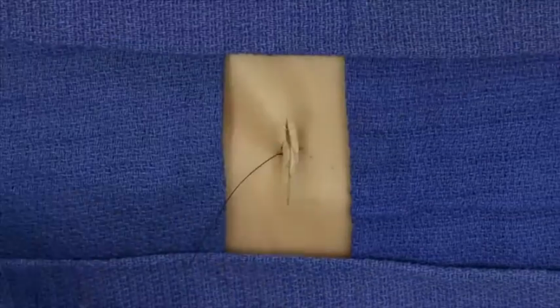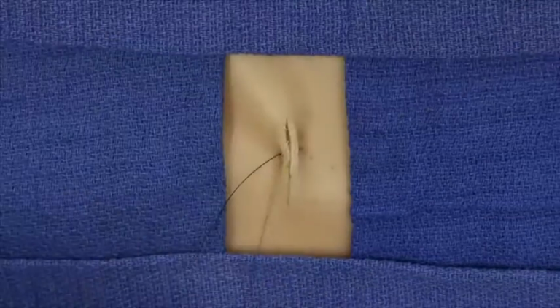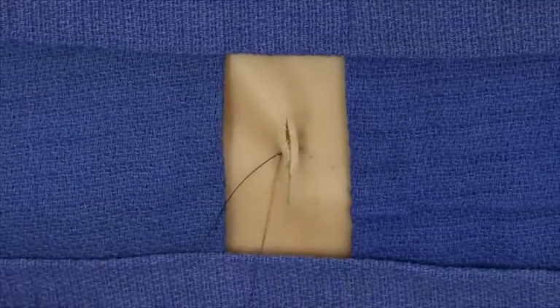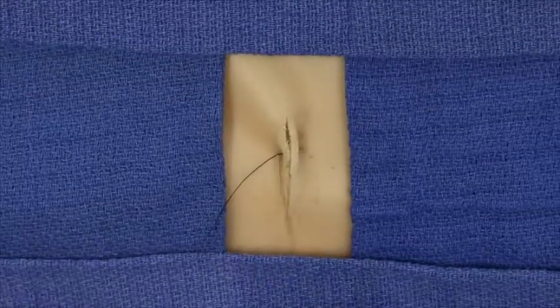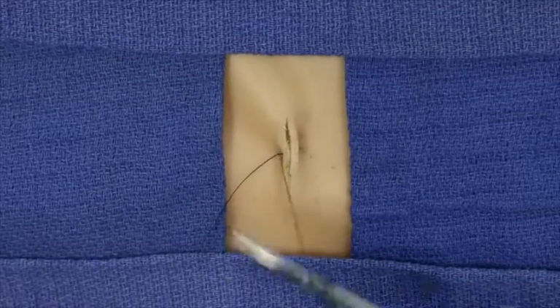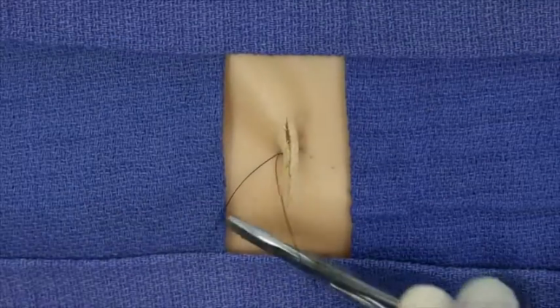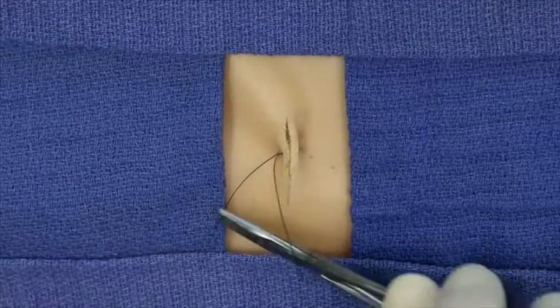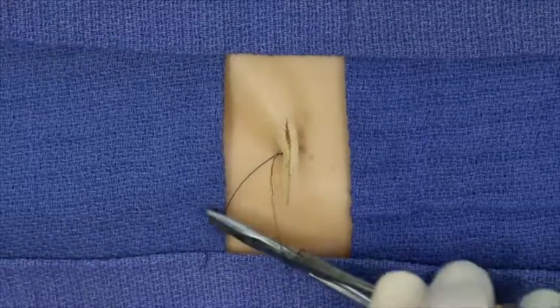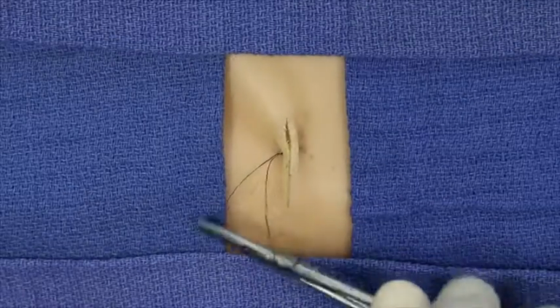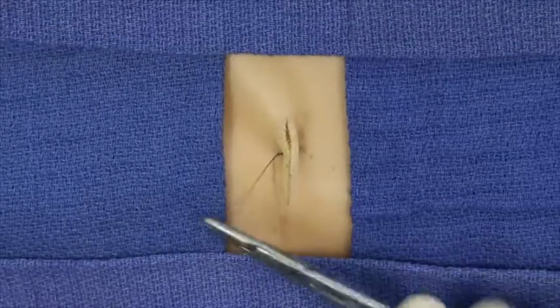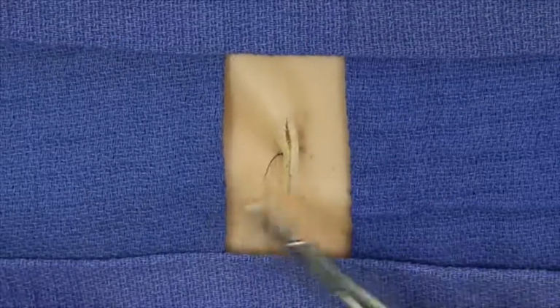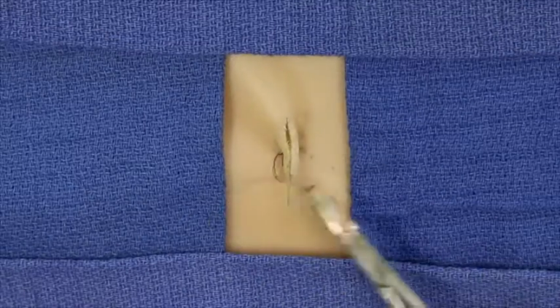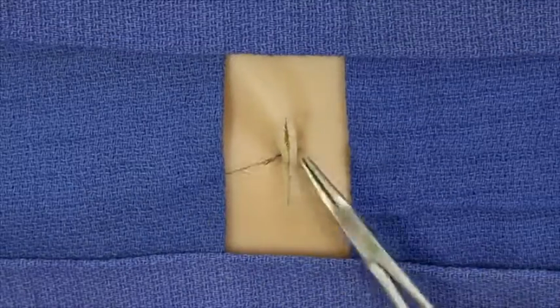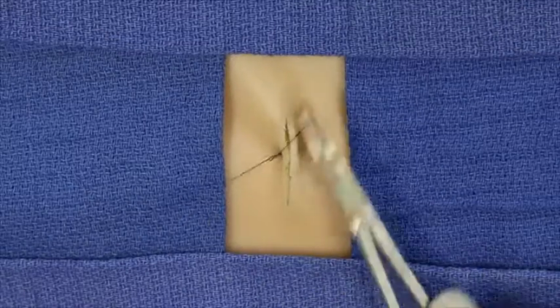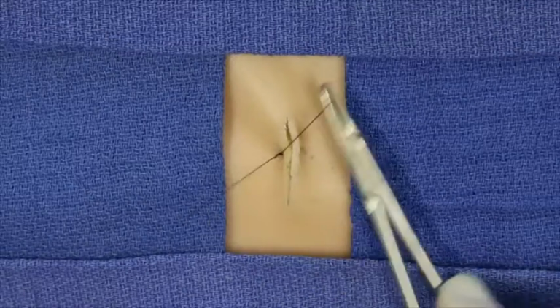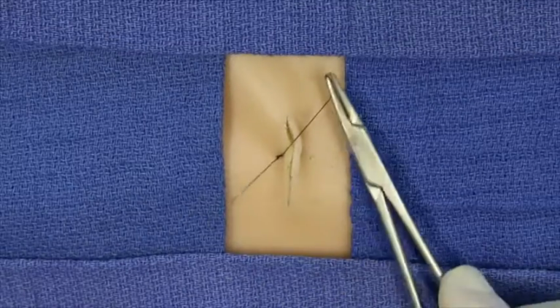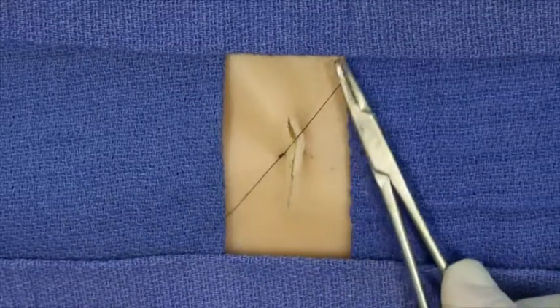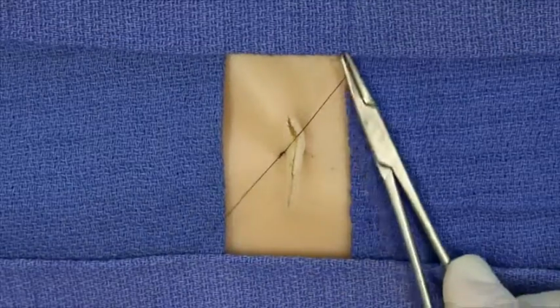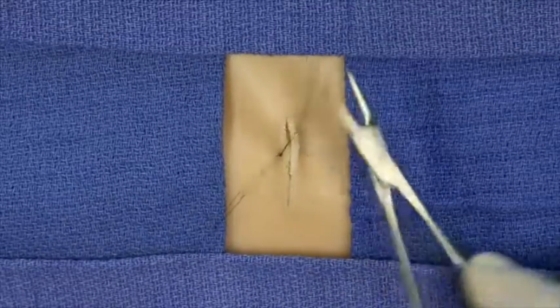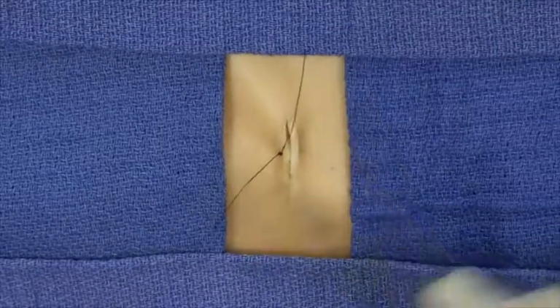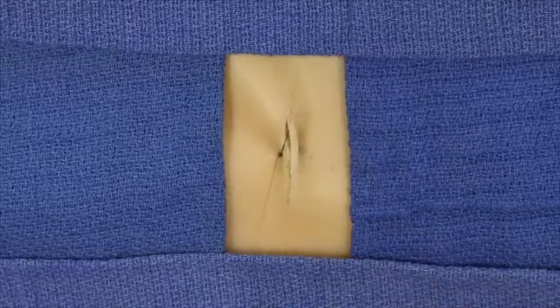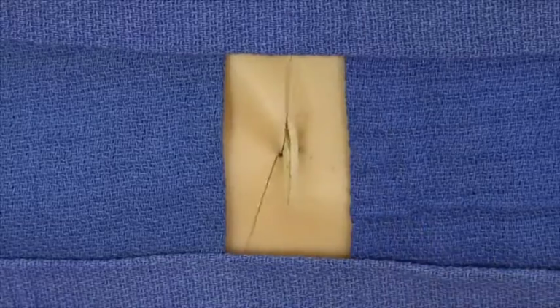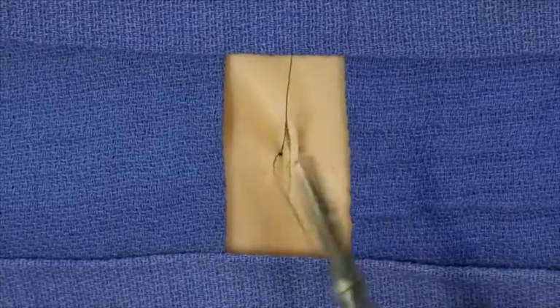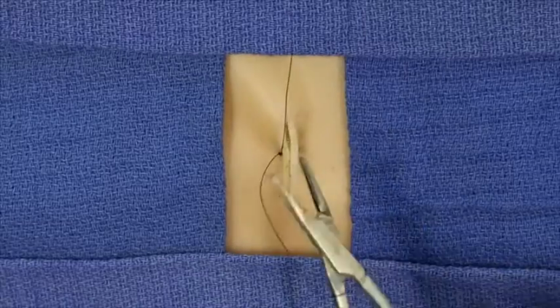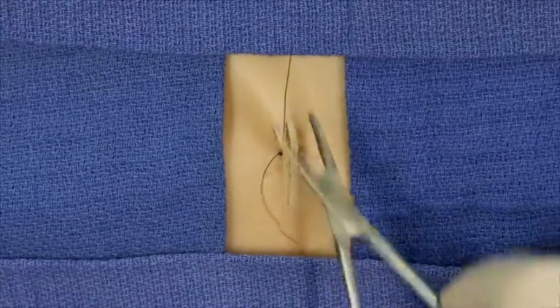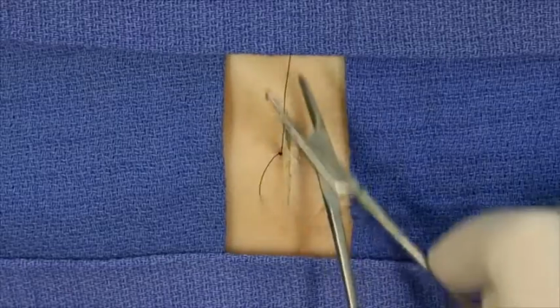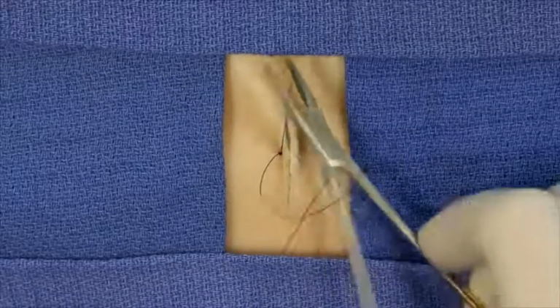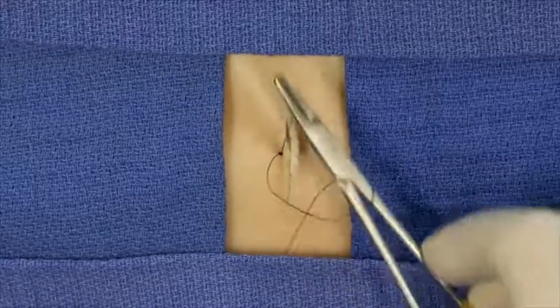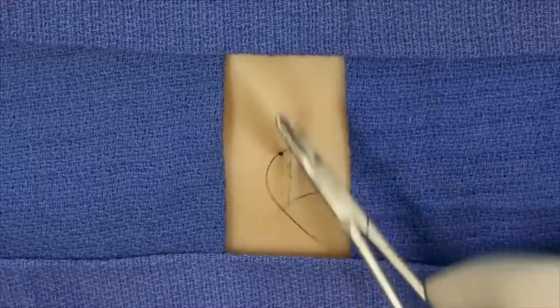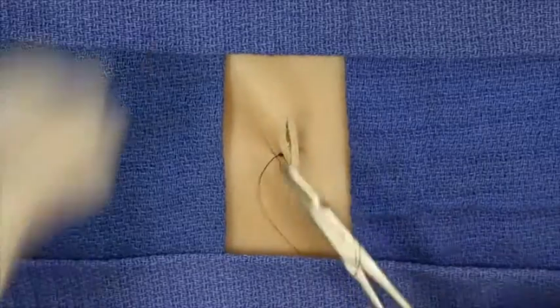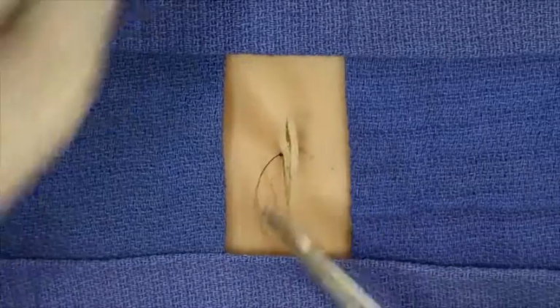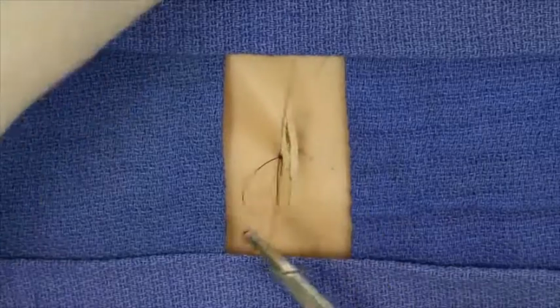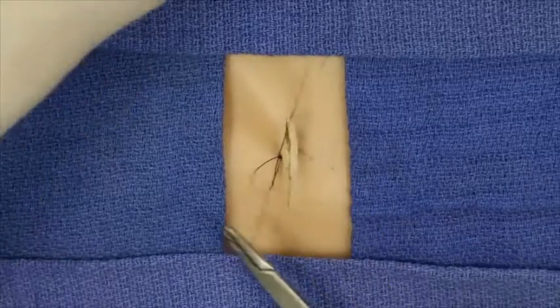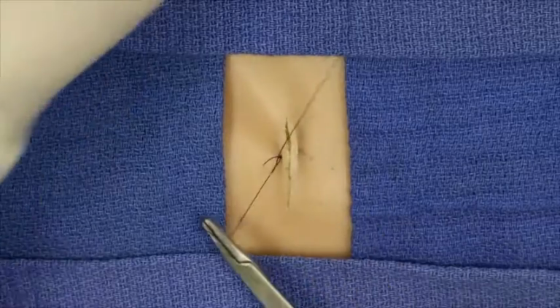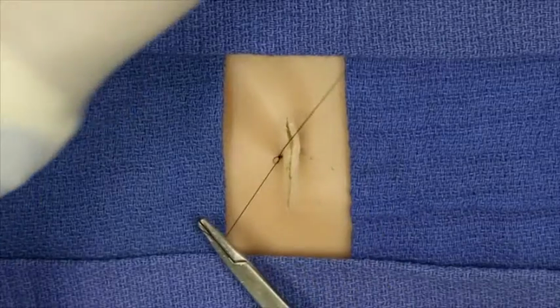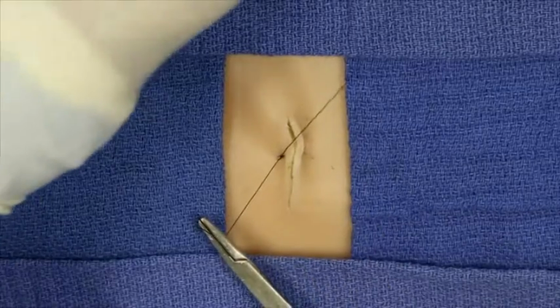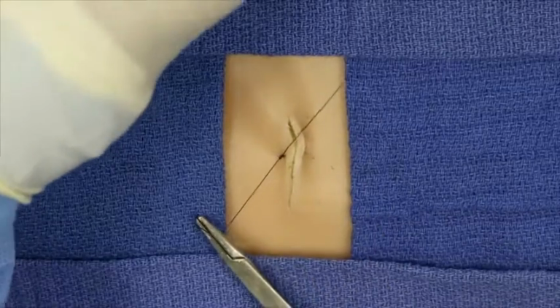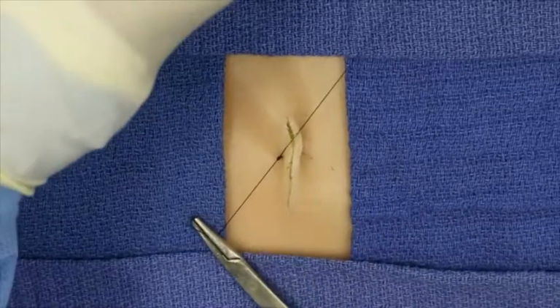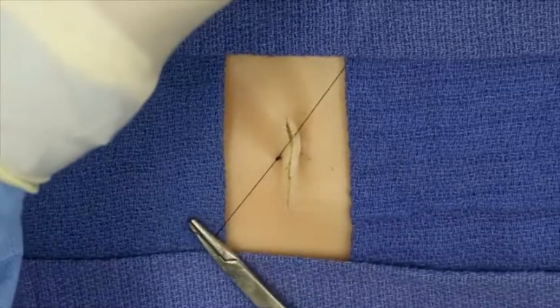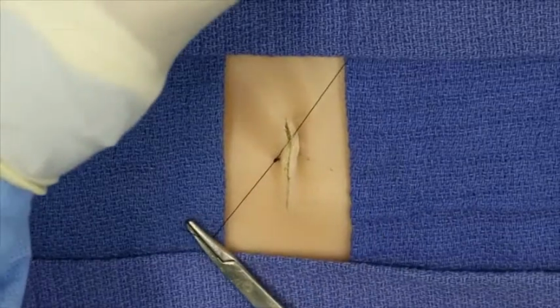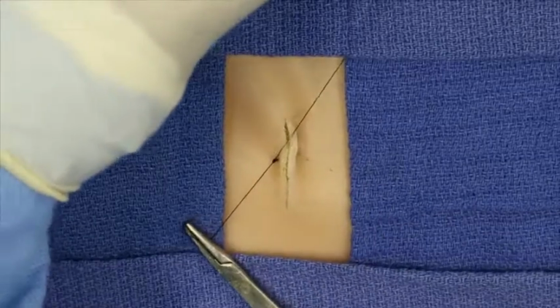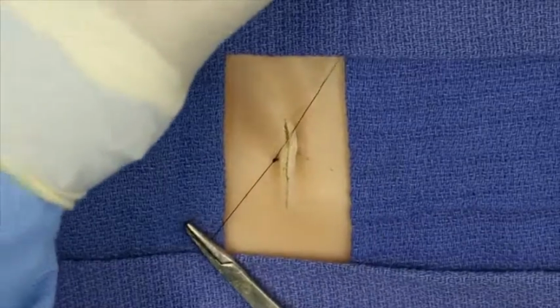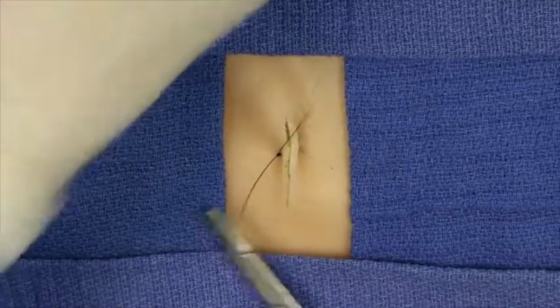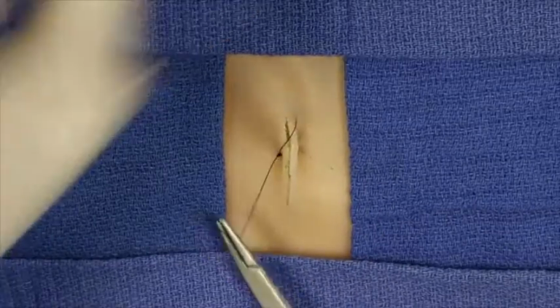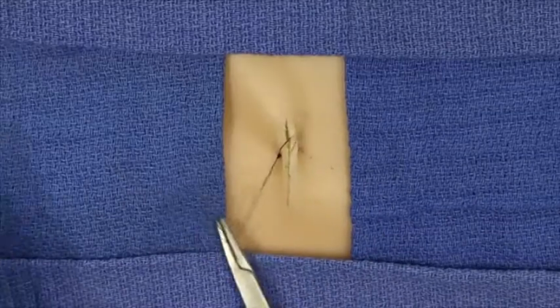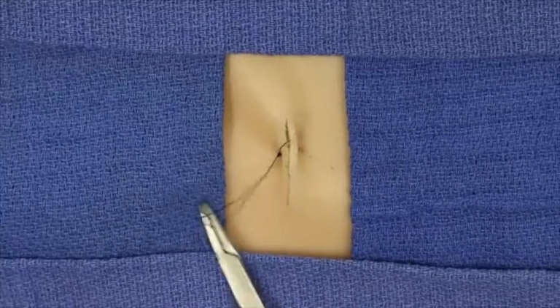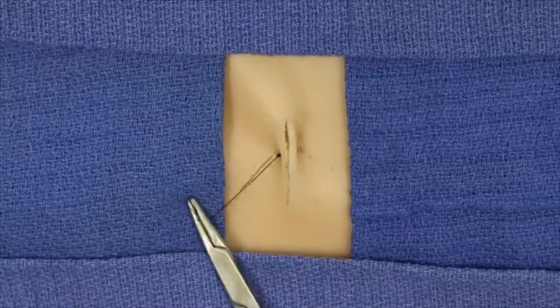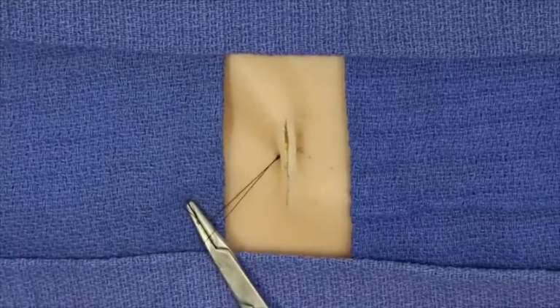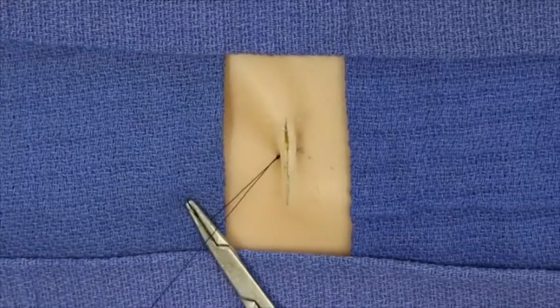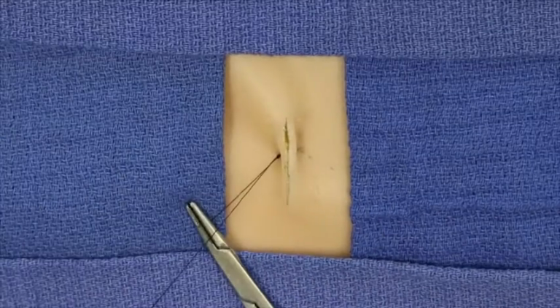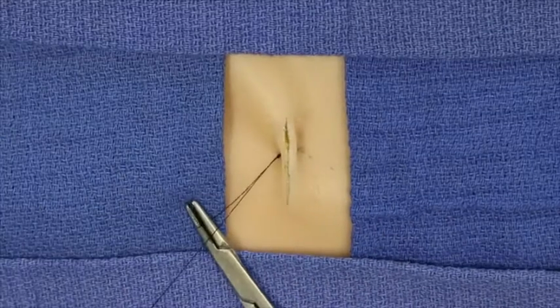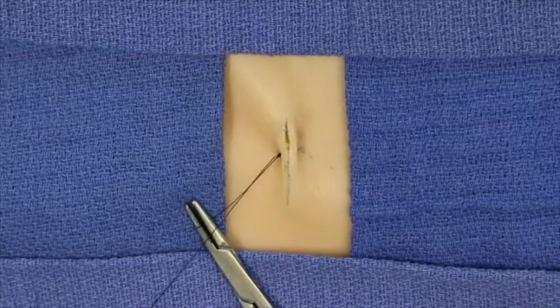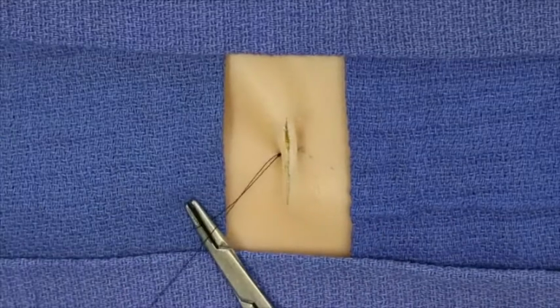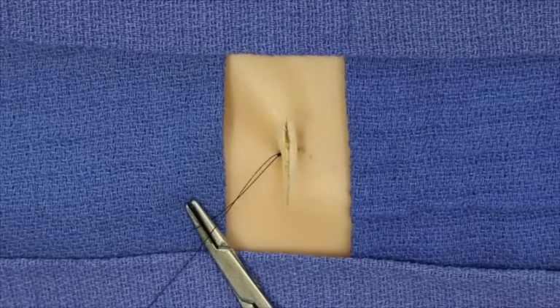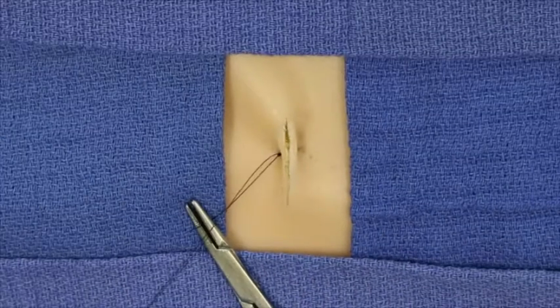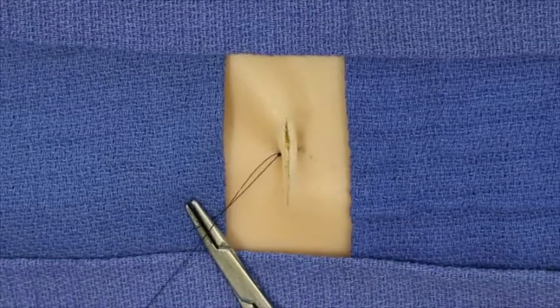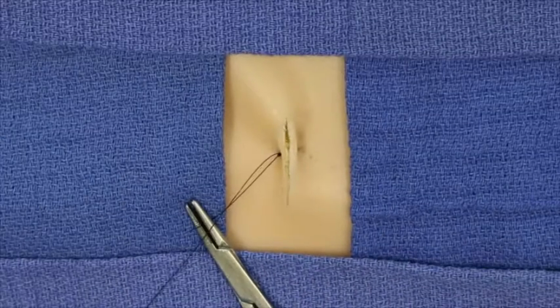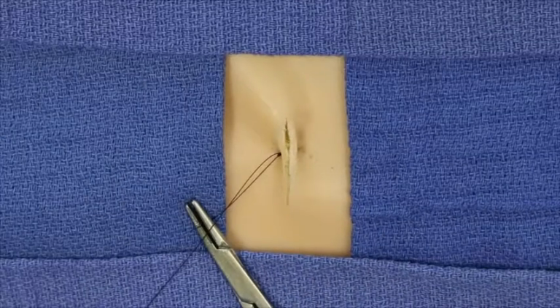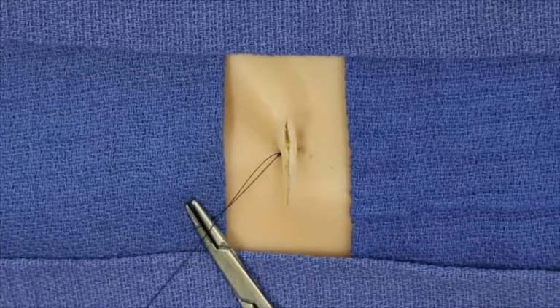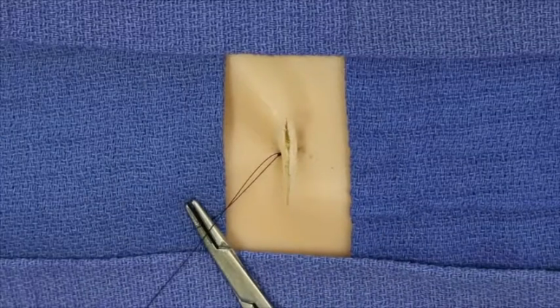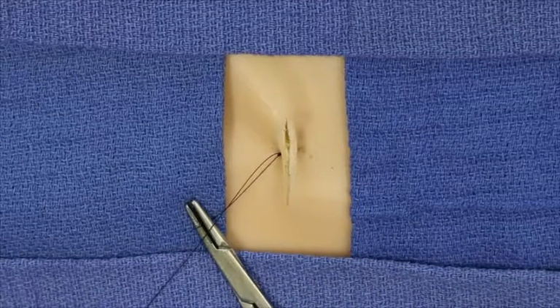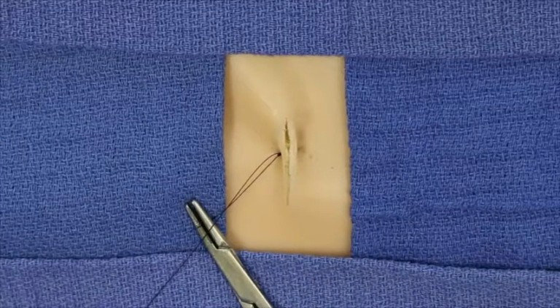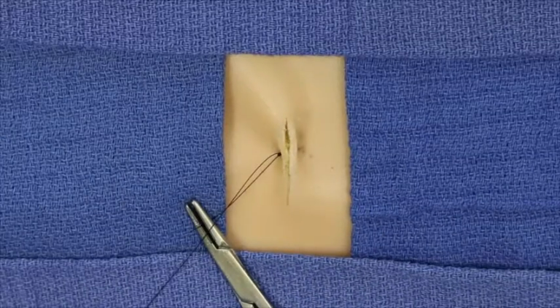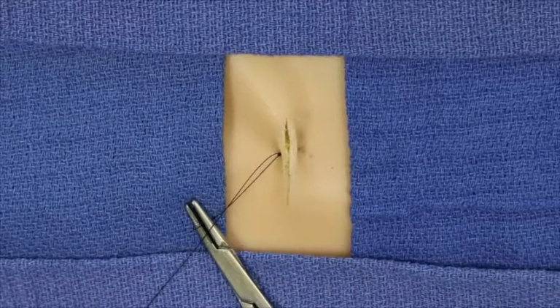Note the classic dramatic wound eversion, as is typically seen with this technique.